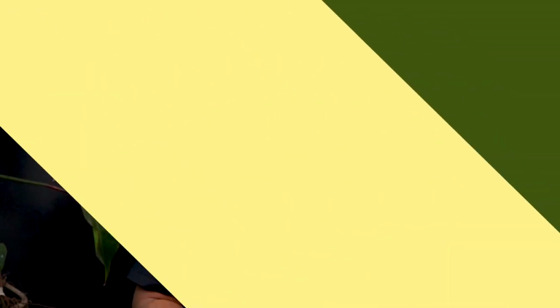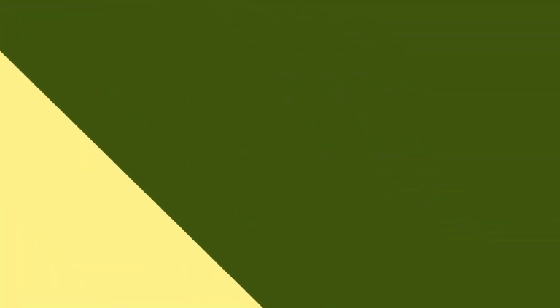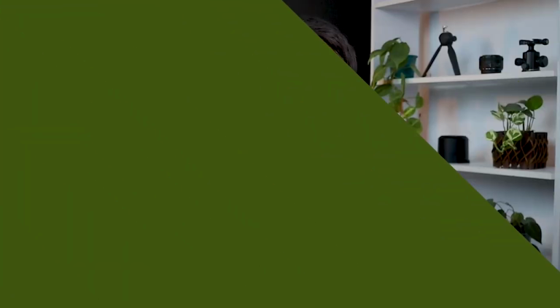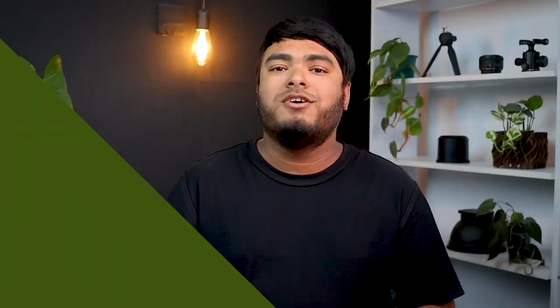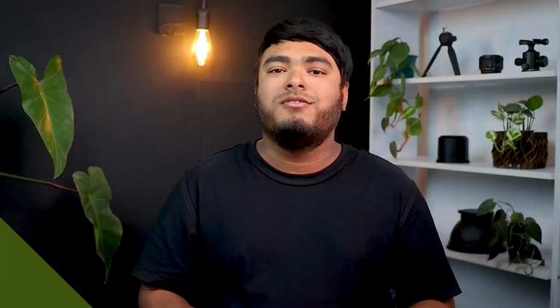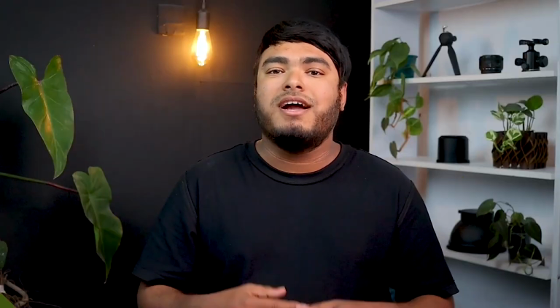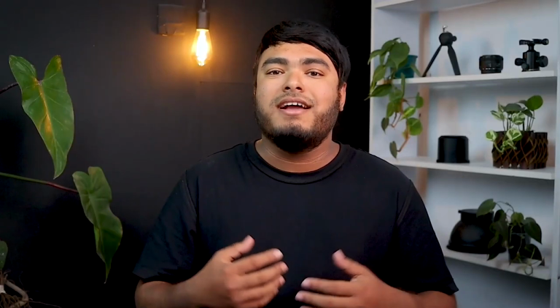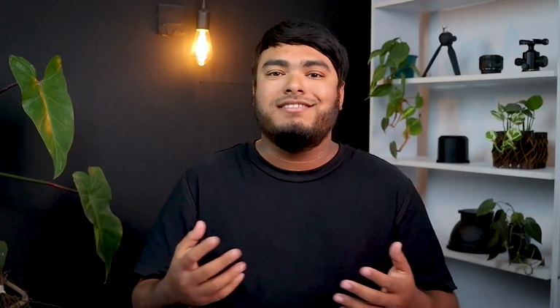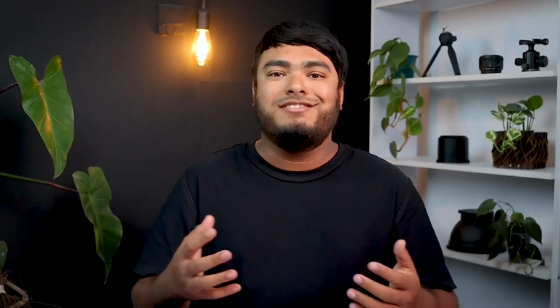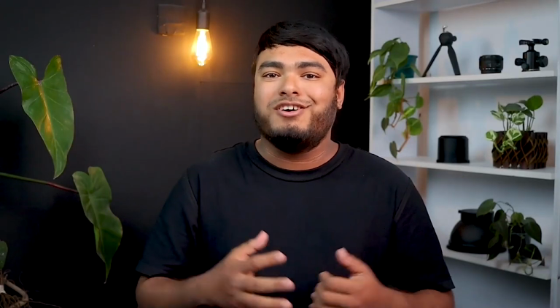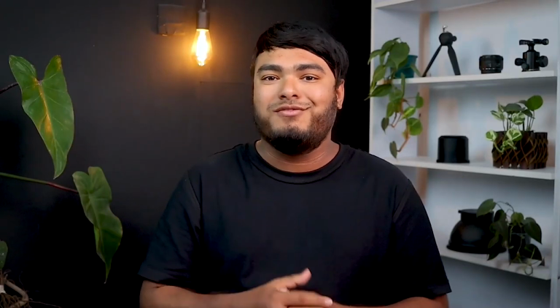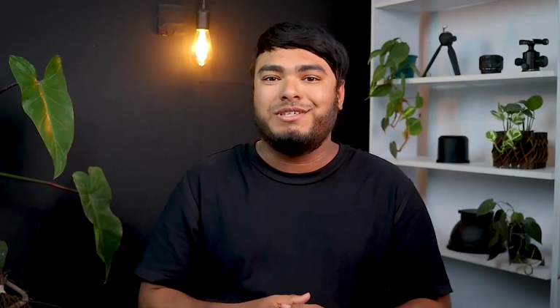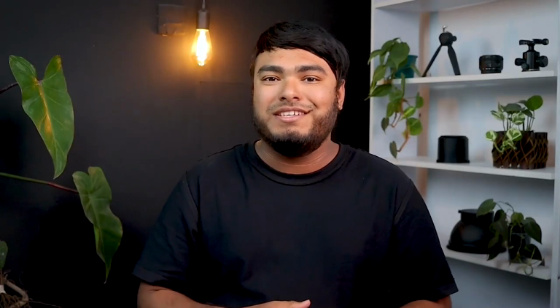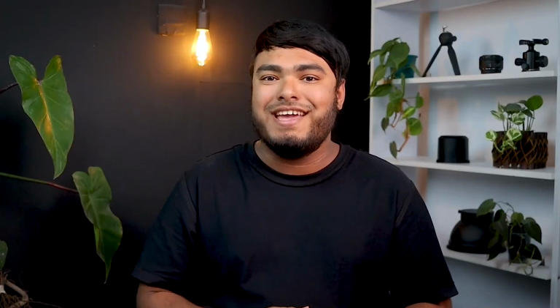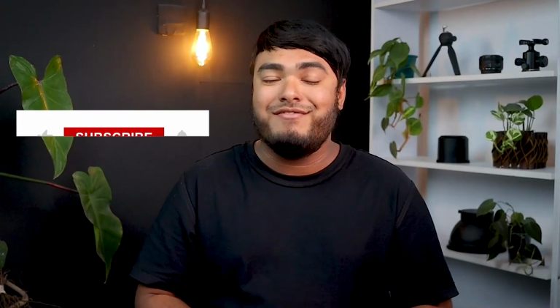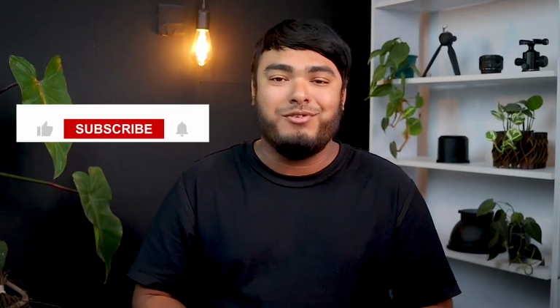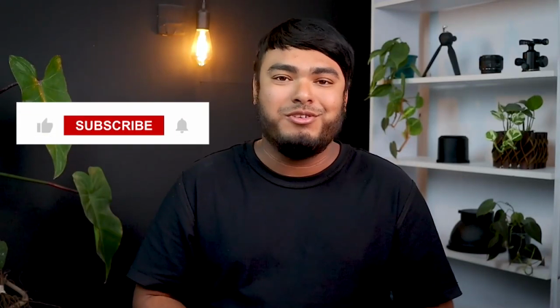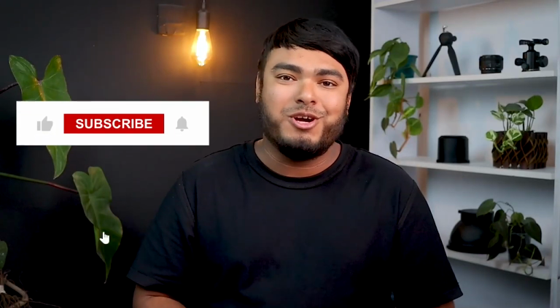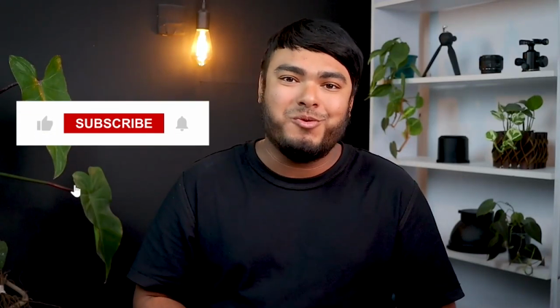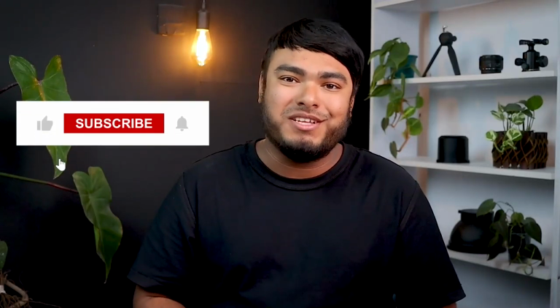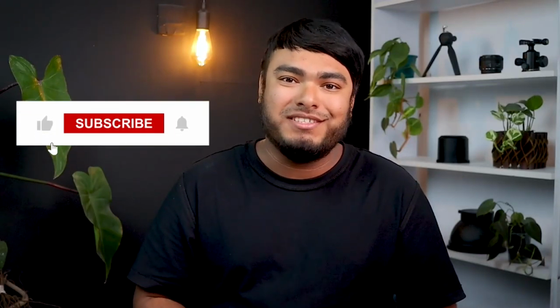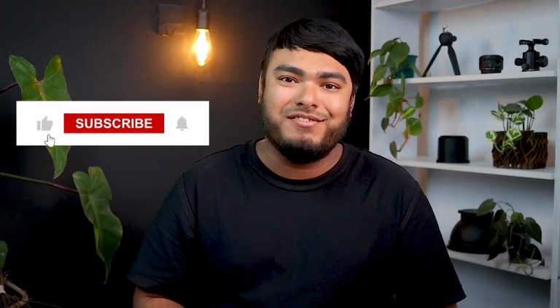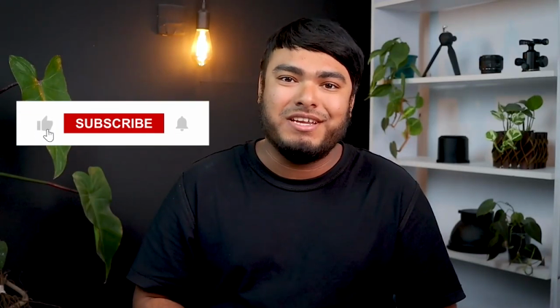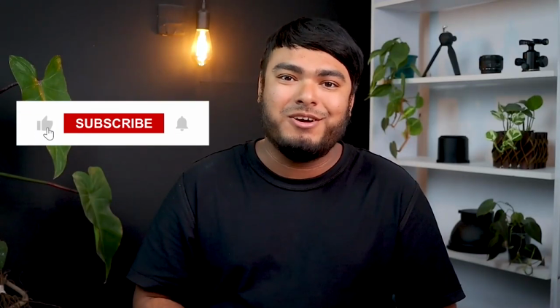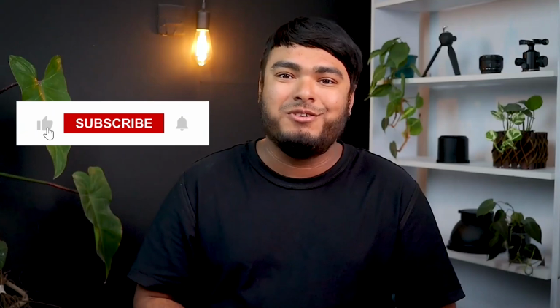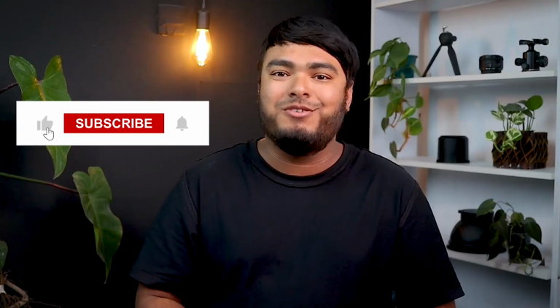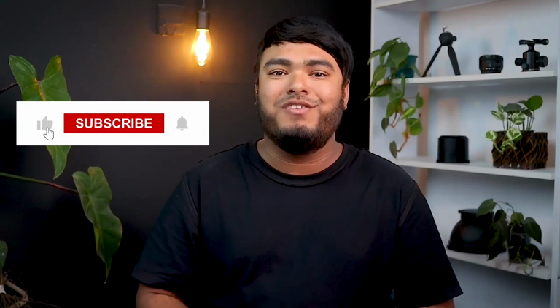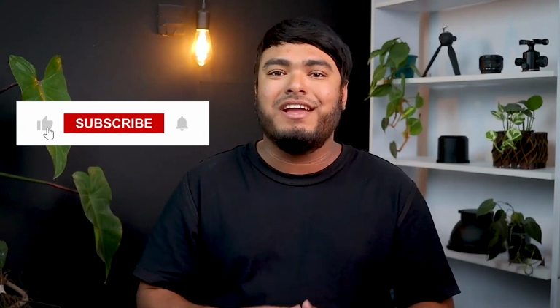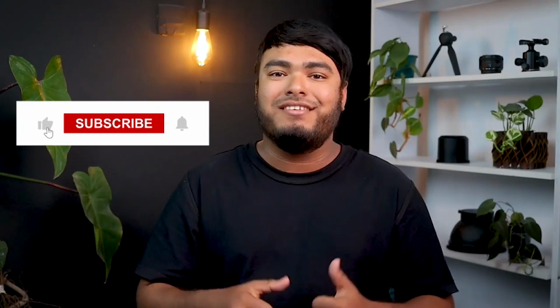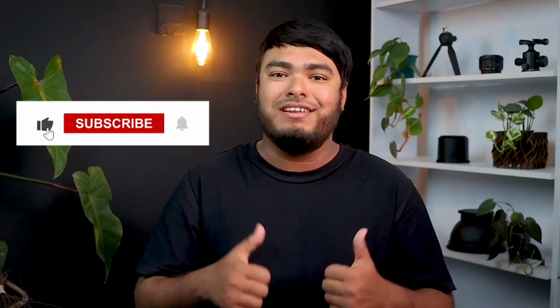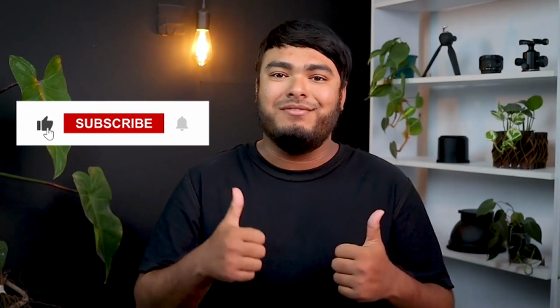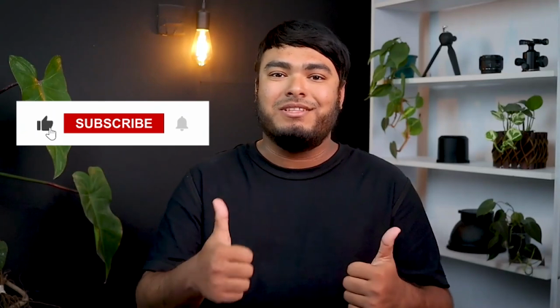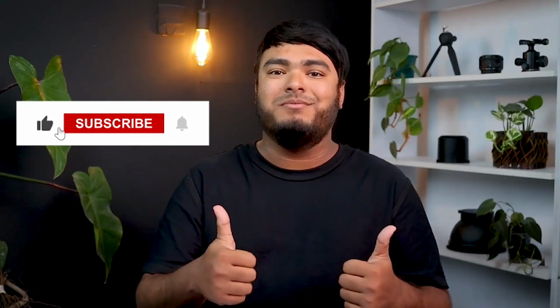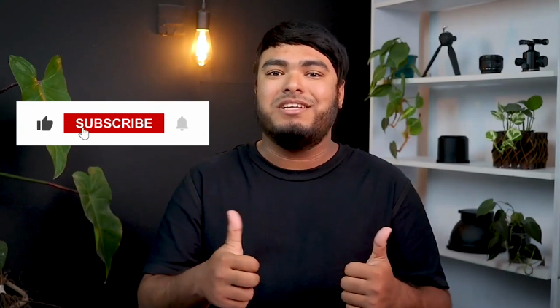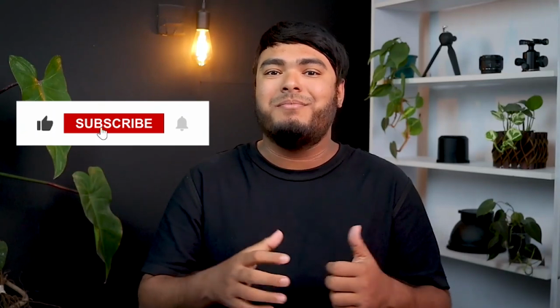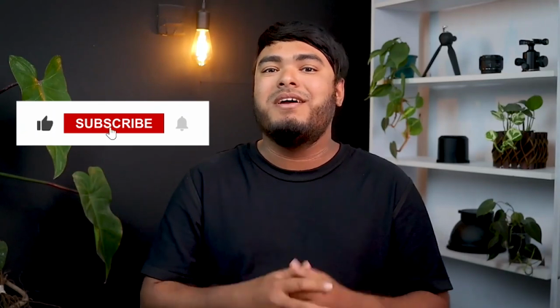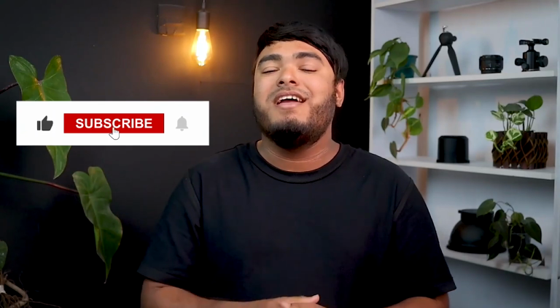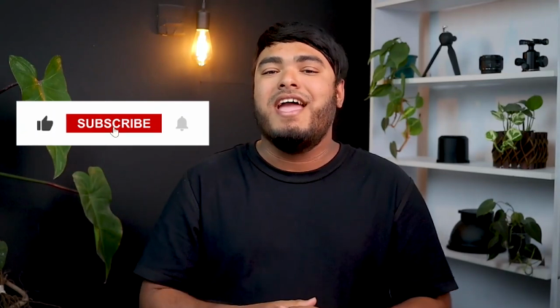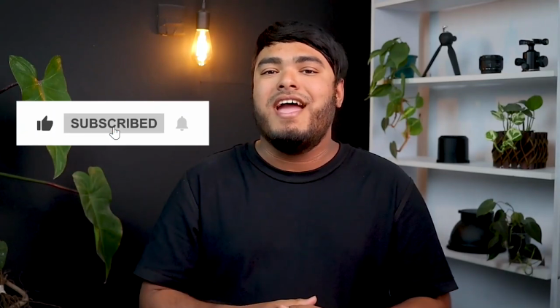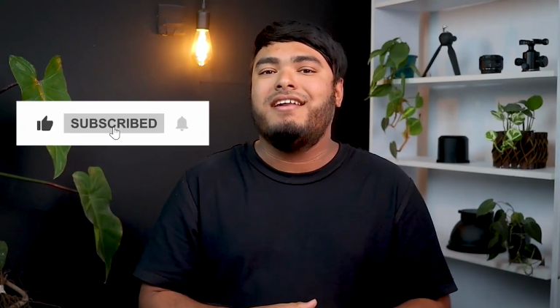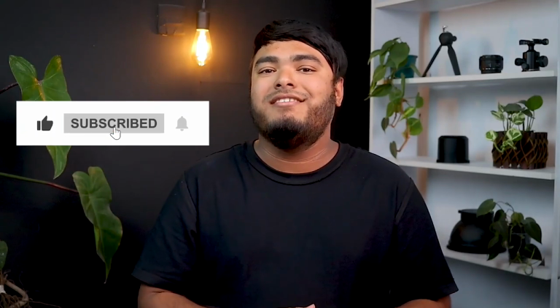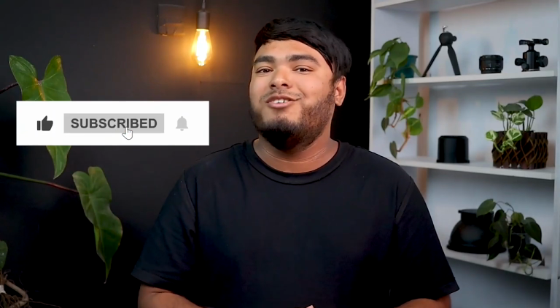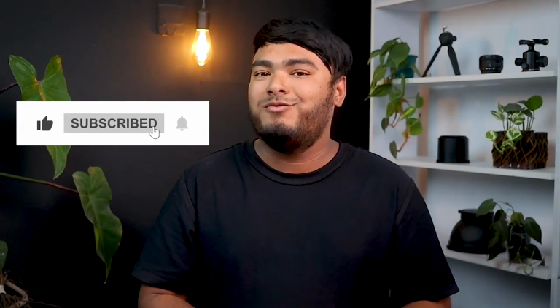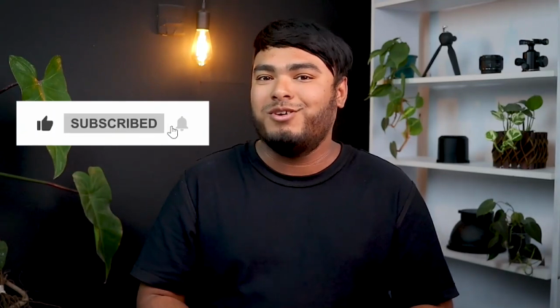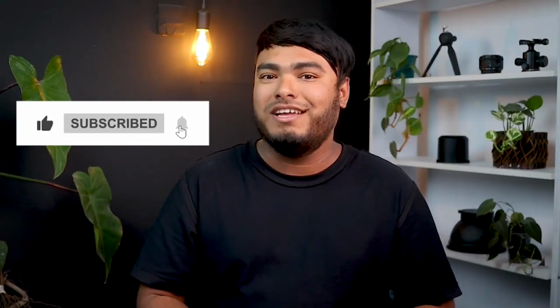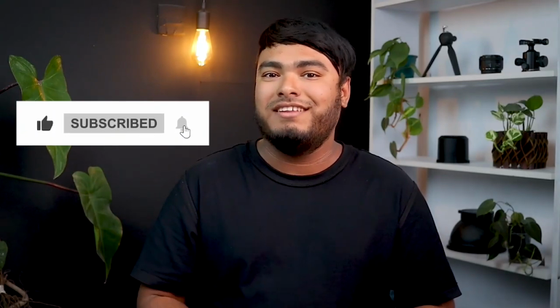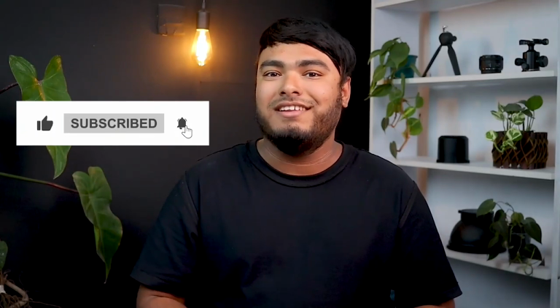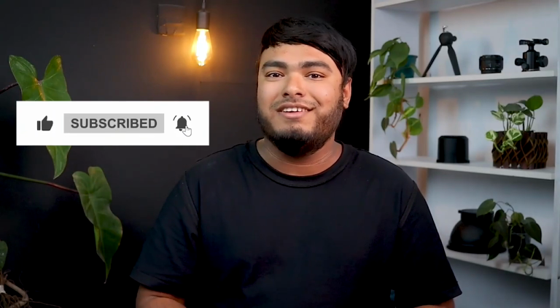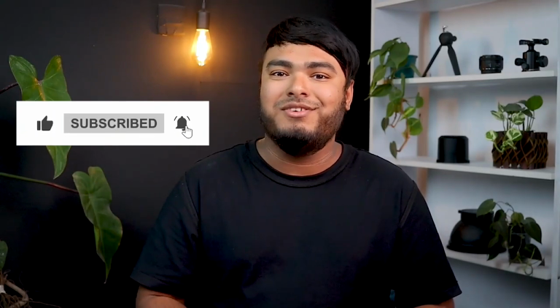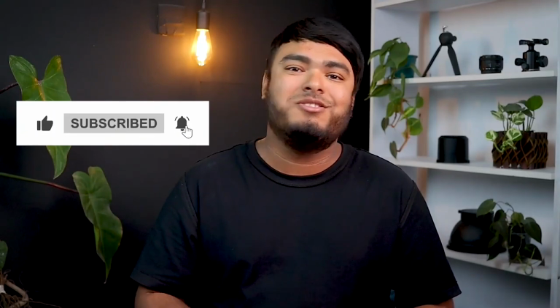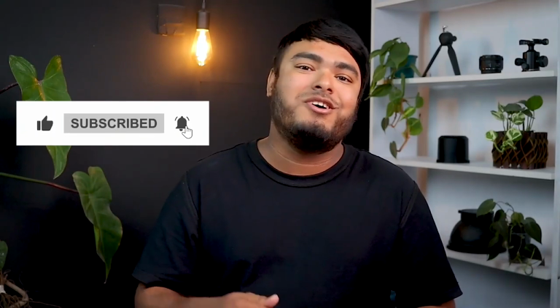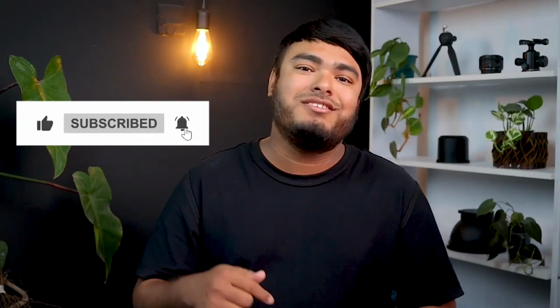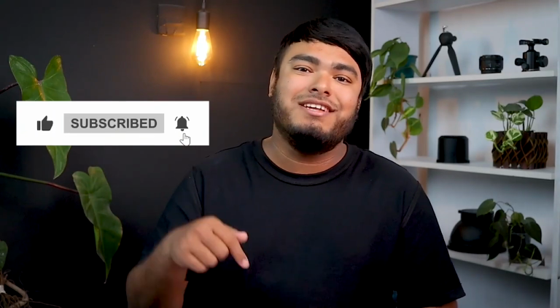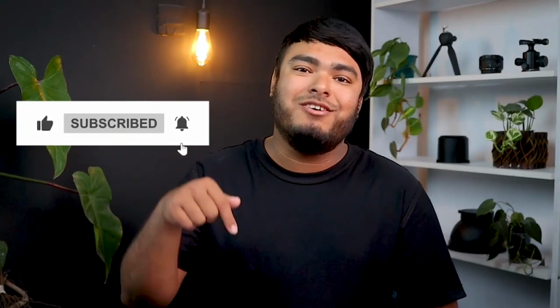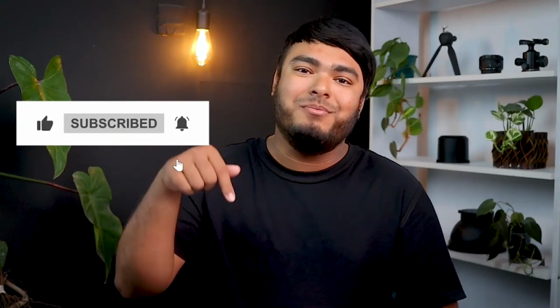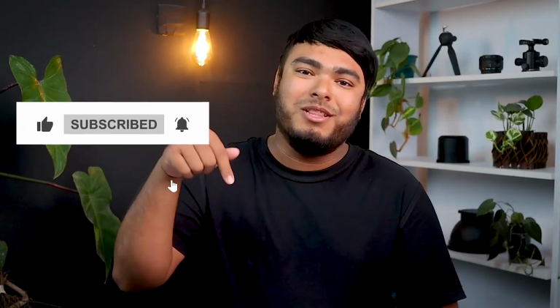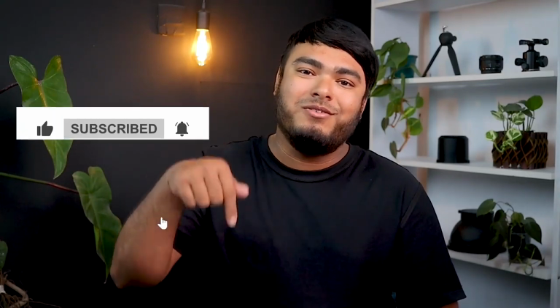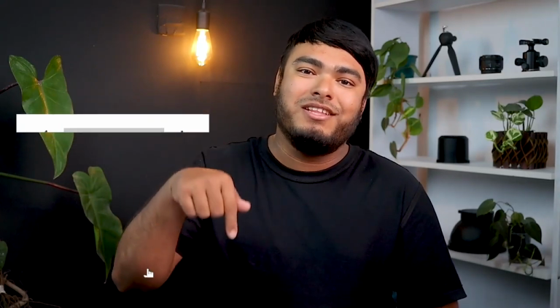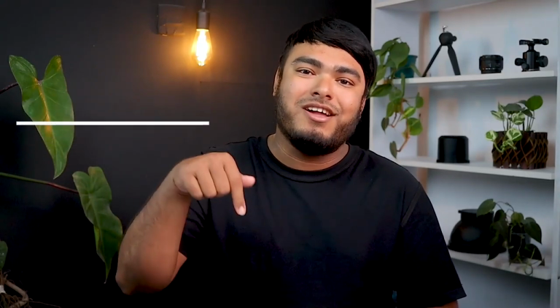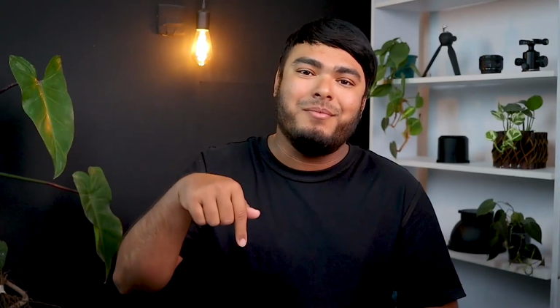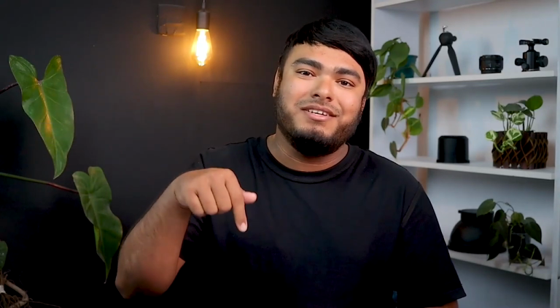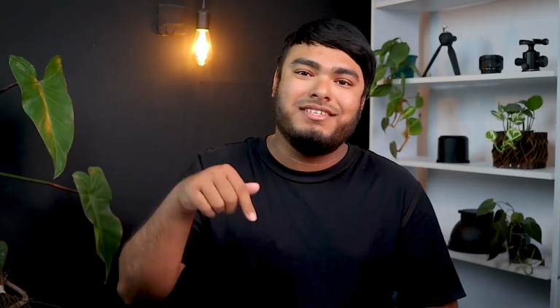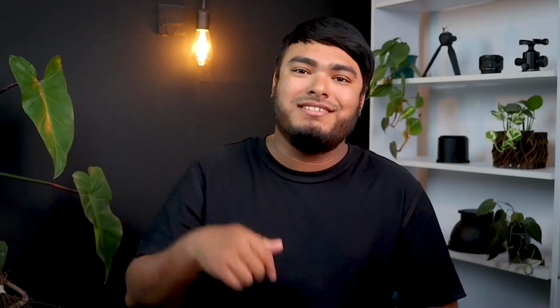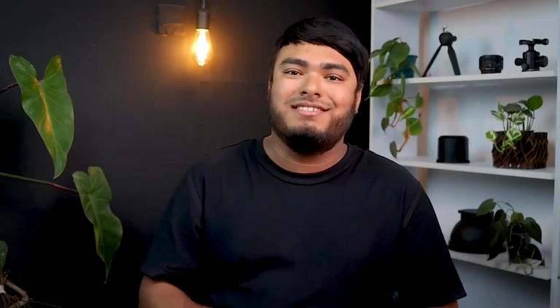So guys, that's all for today. If you enjoyed watching the video, don't forget to leave a thumbs up and don't forget to leave your thoughts down below in the comment section.